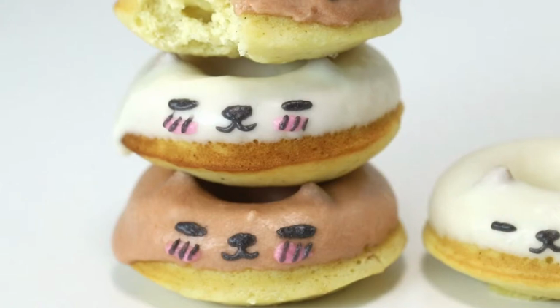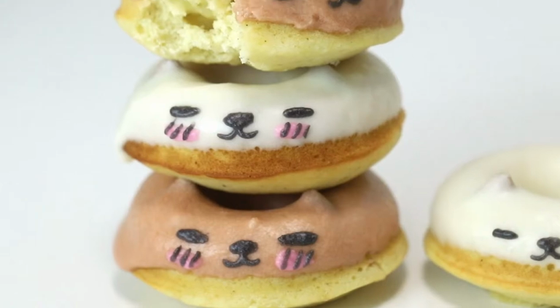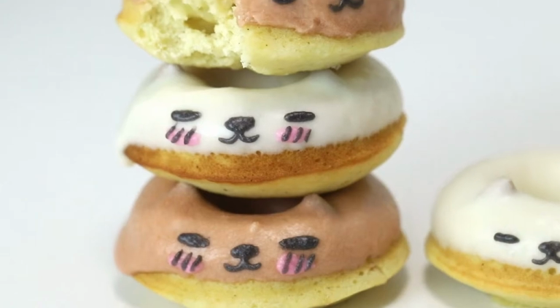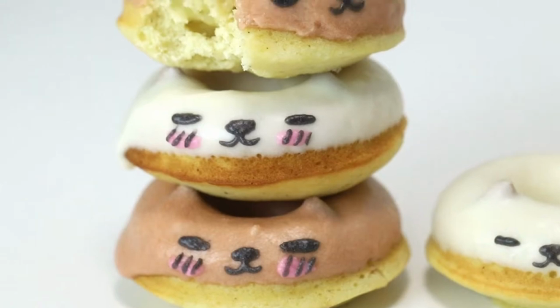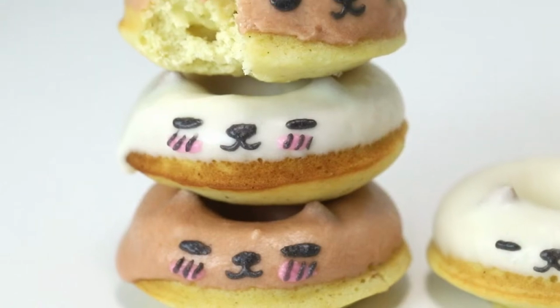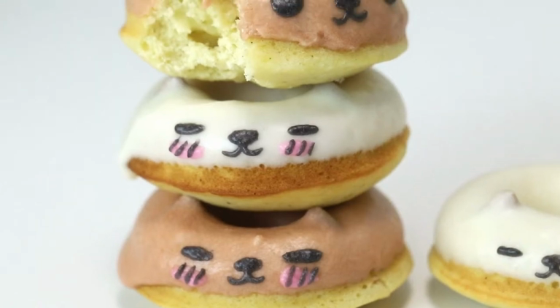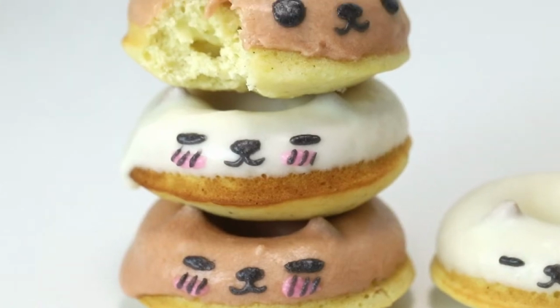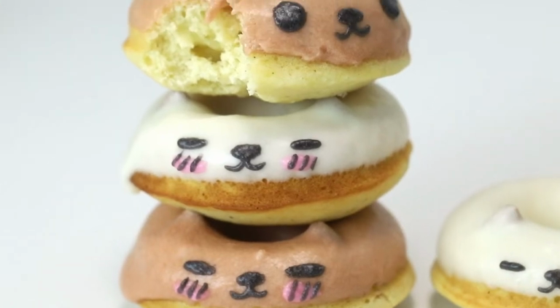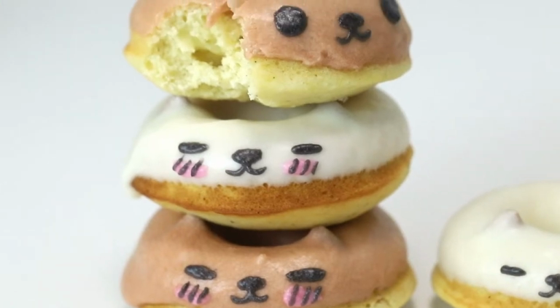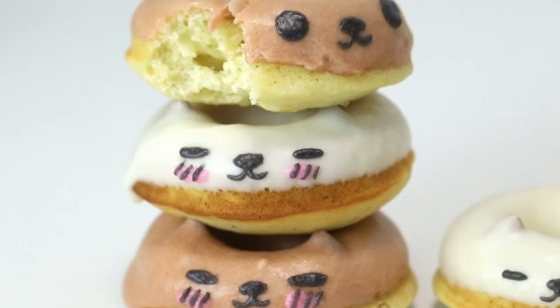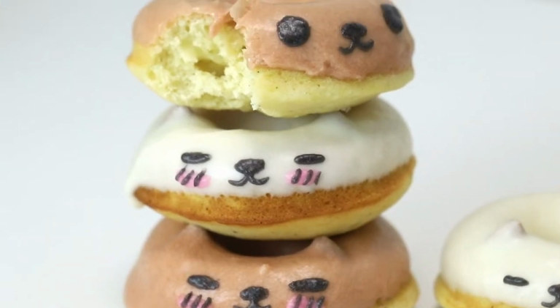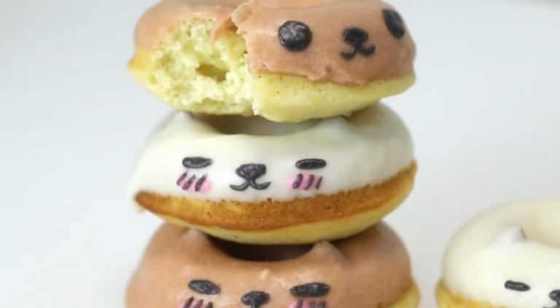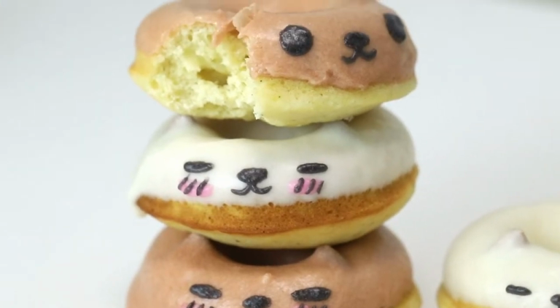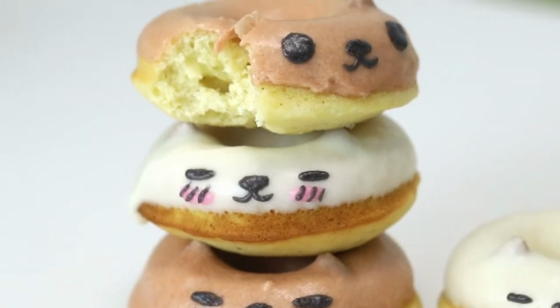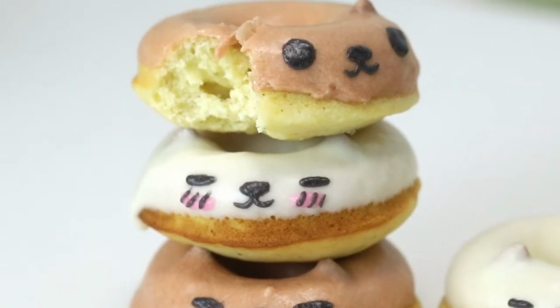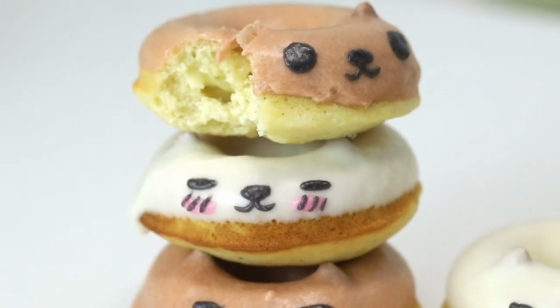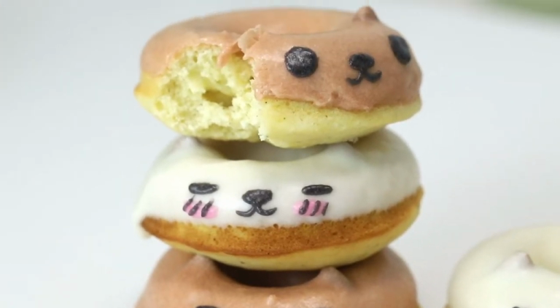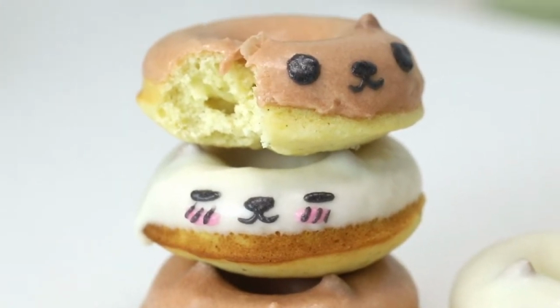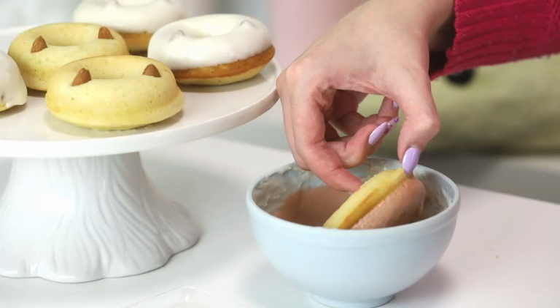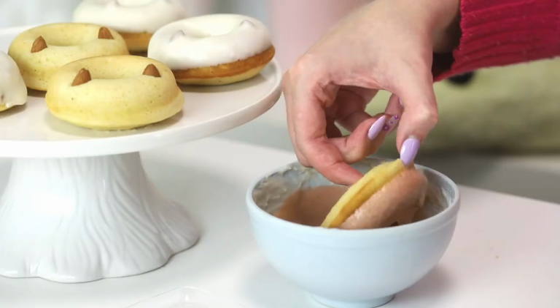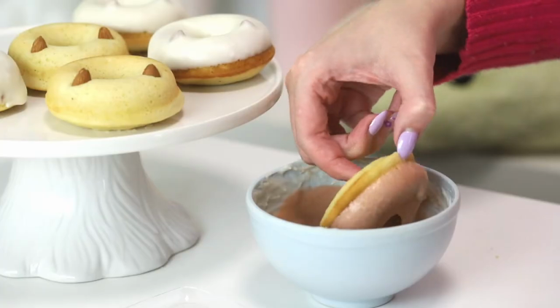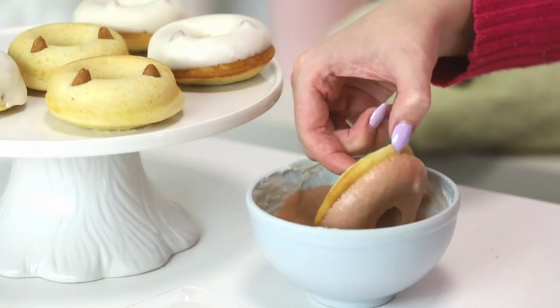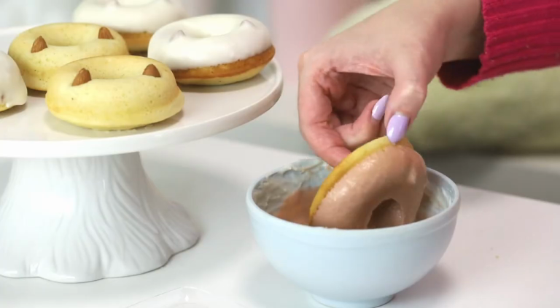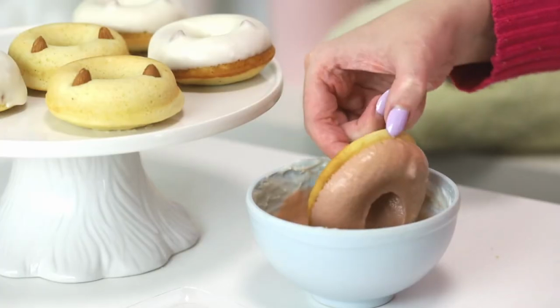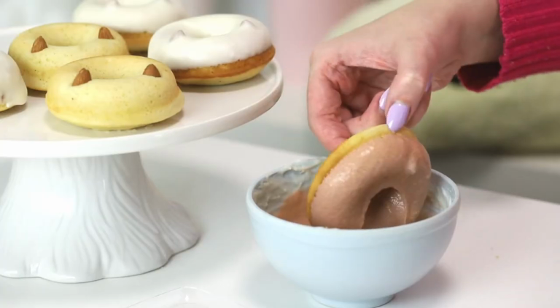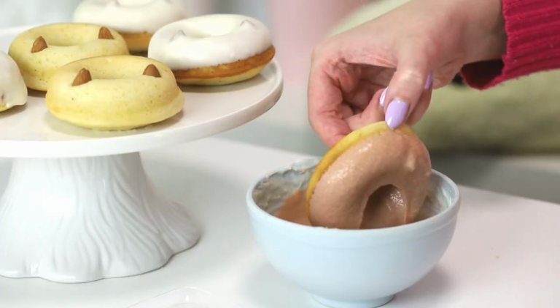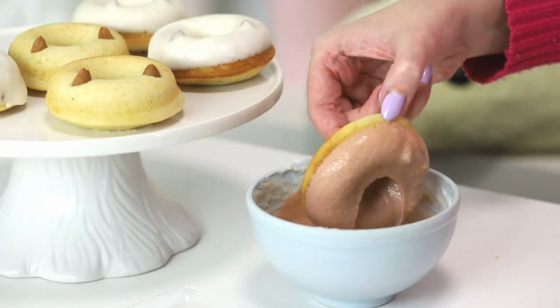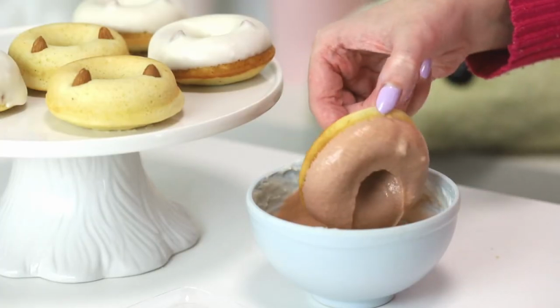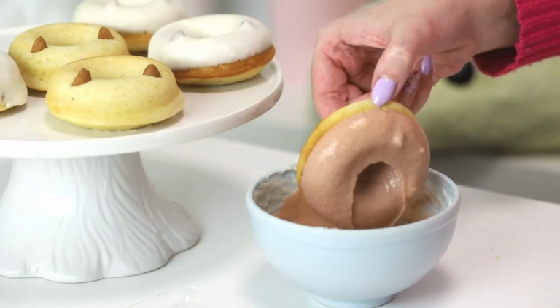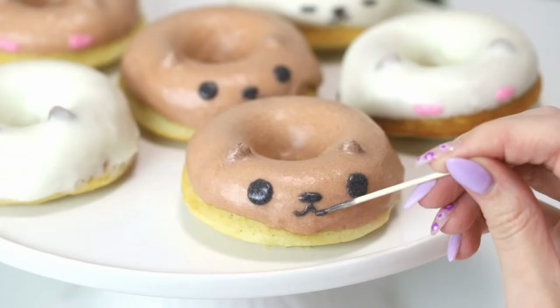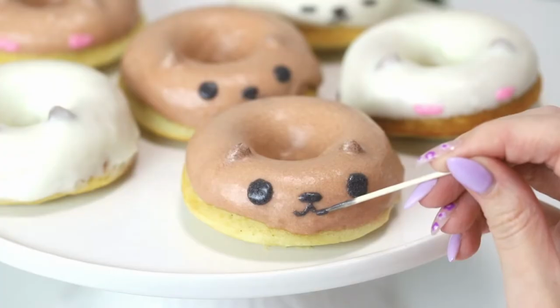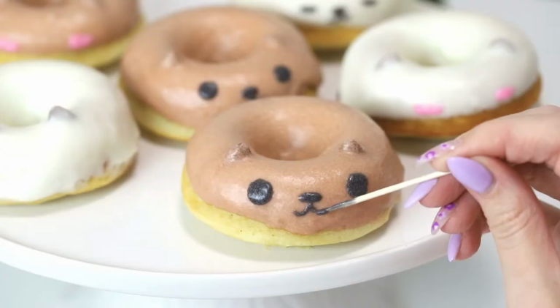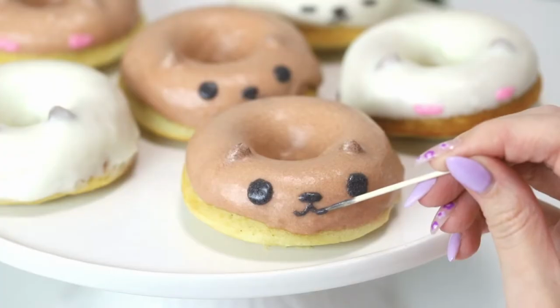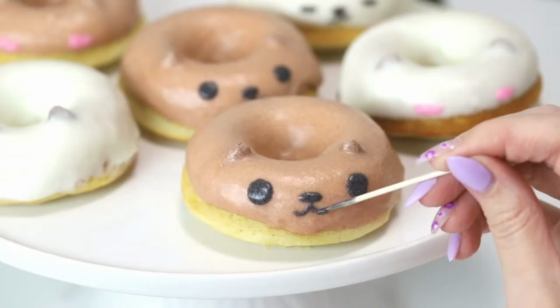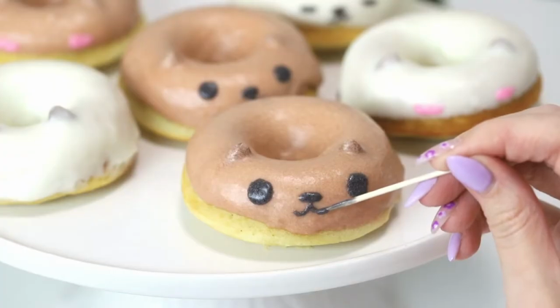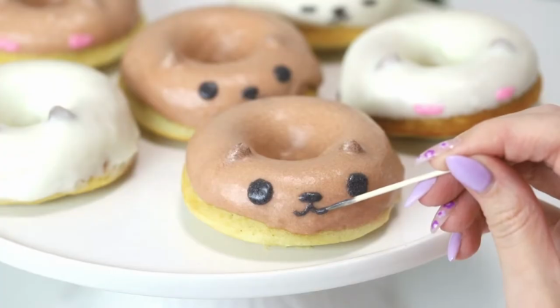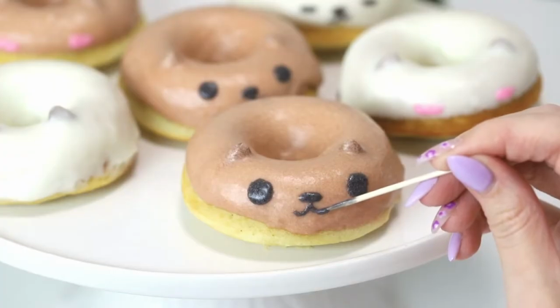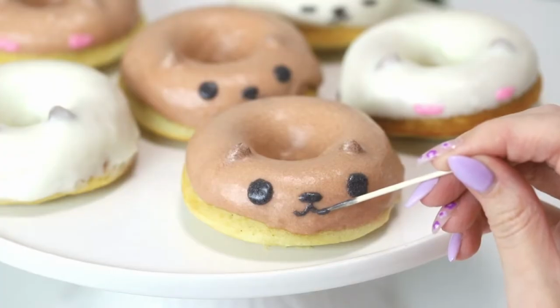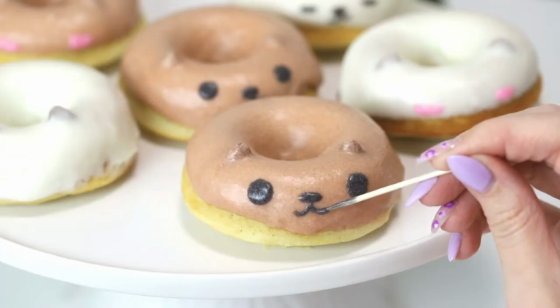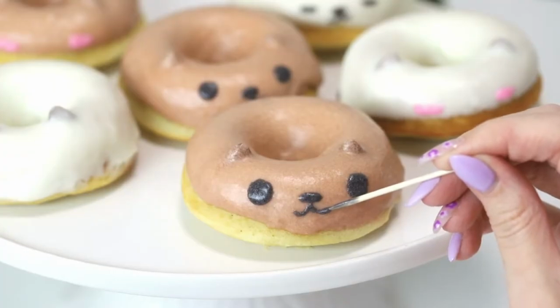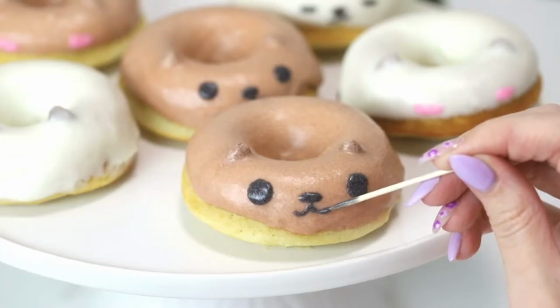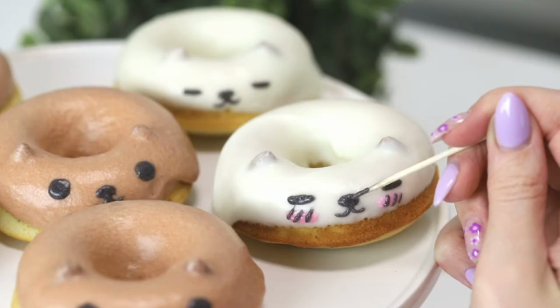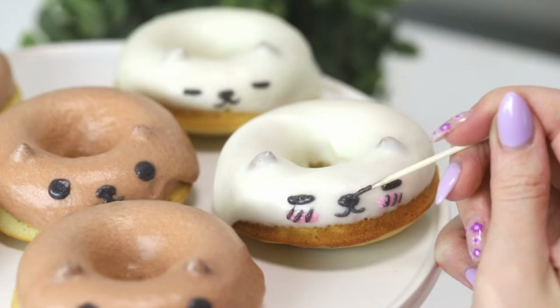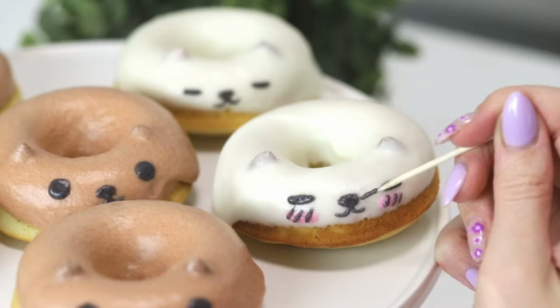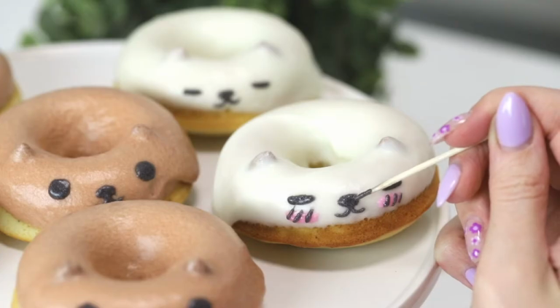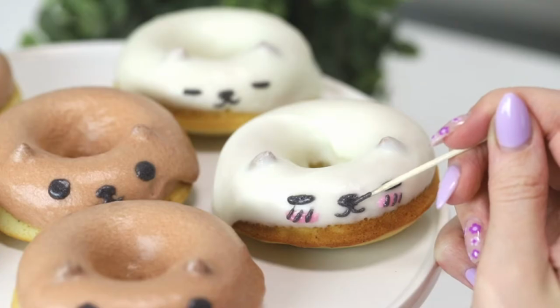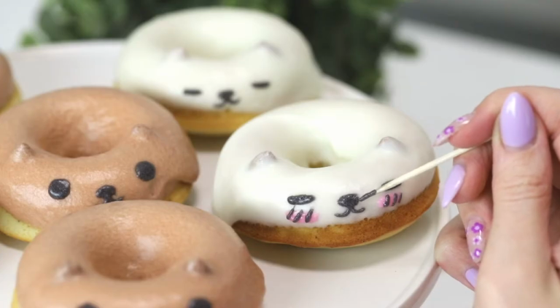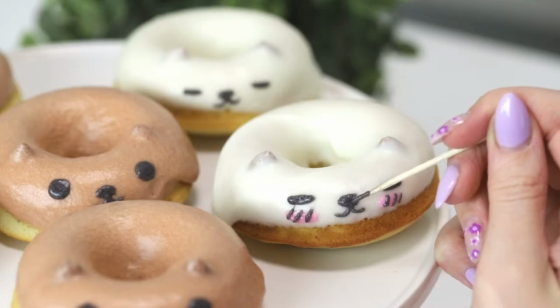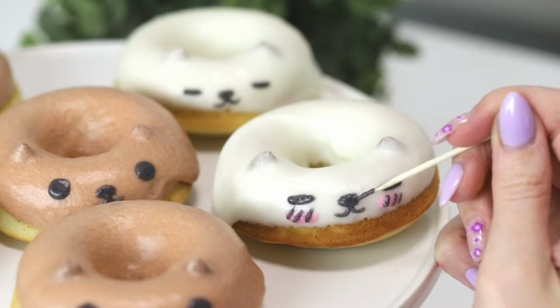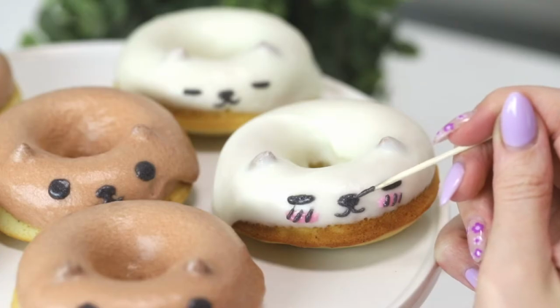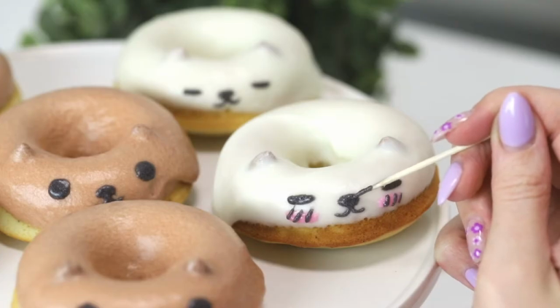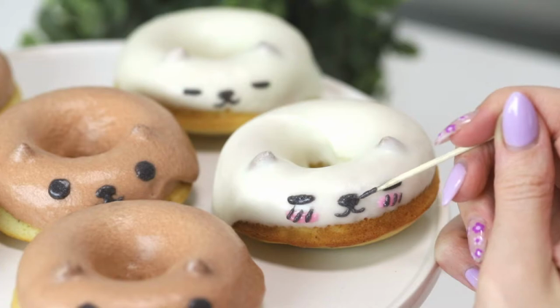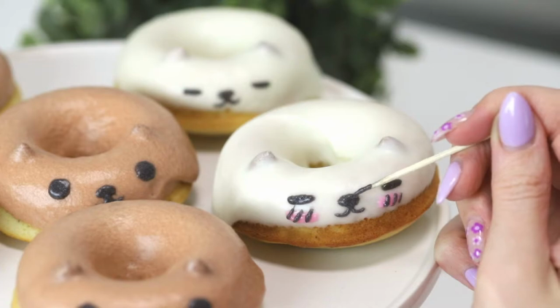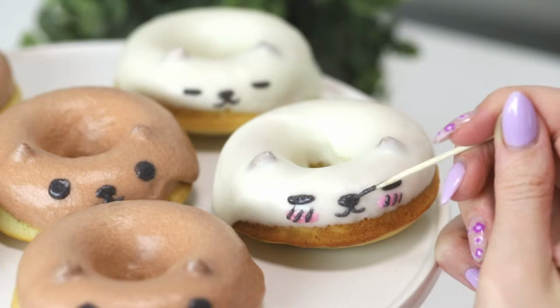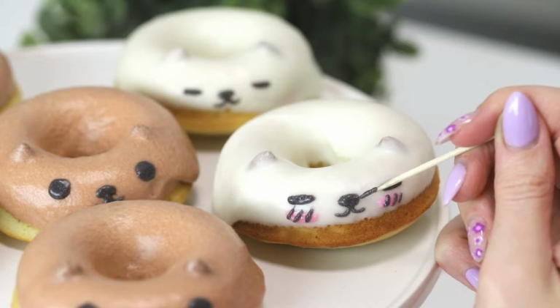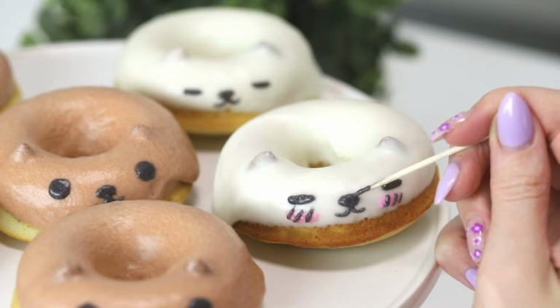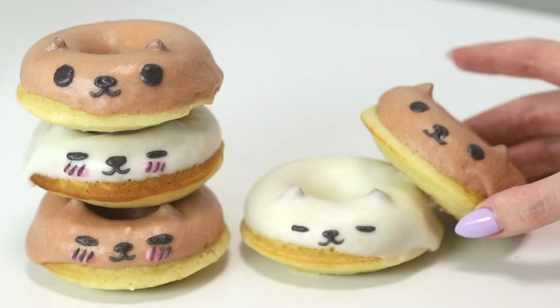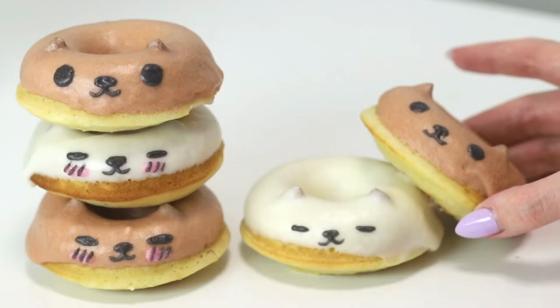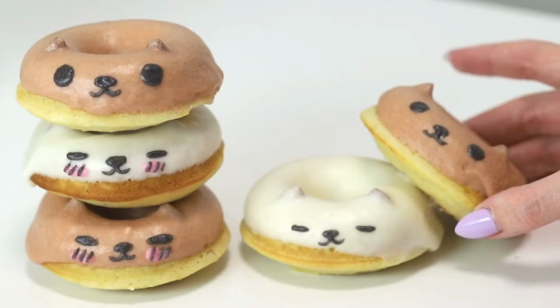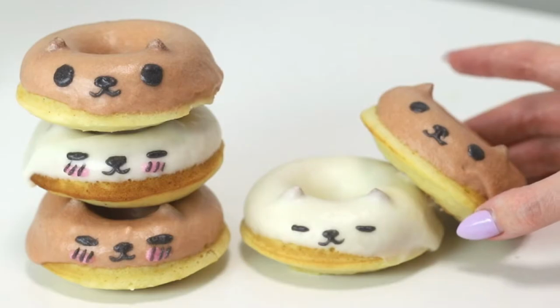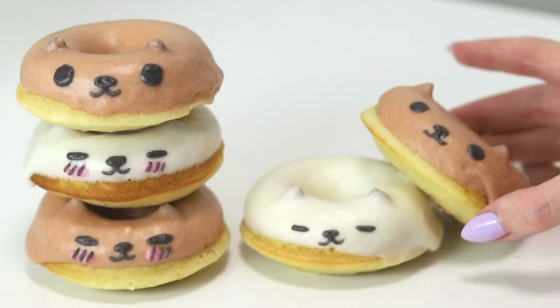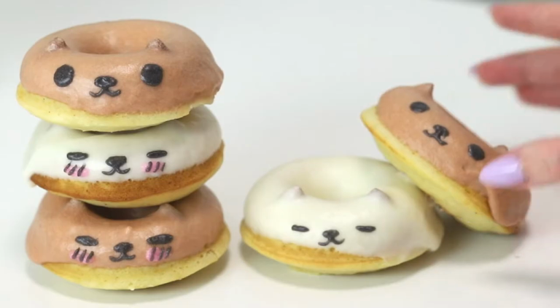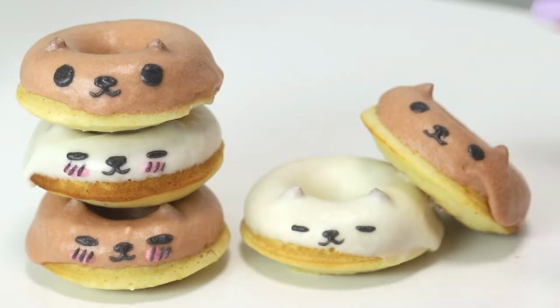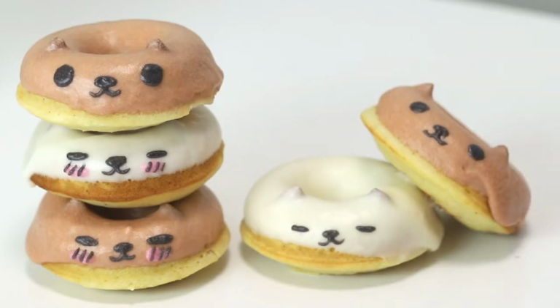Today I'm going to turn capybara-san into these adorable baked donuts. So let's get started.